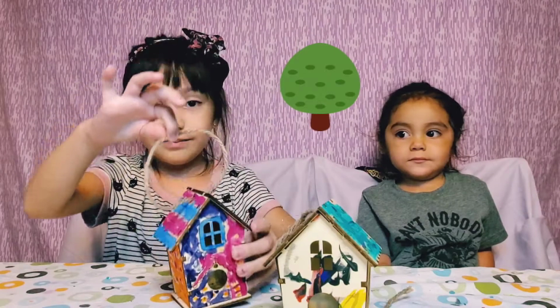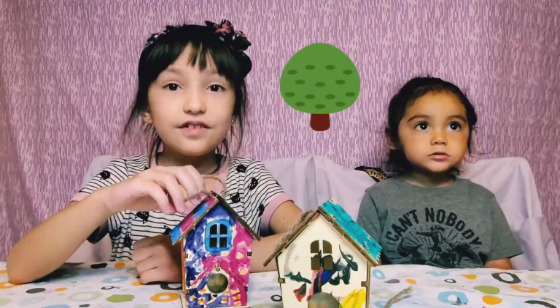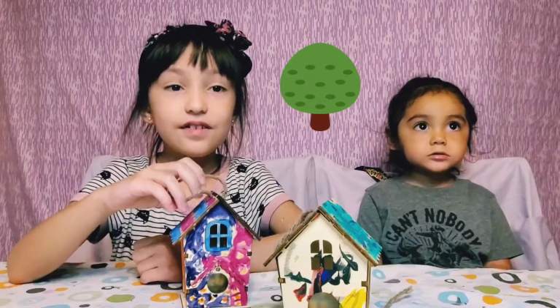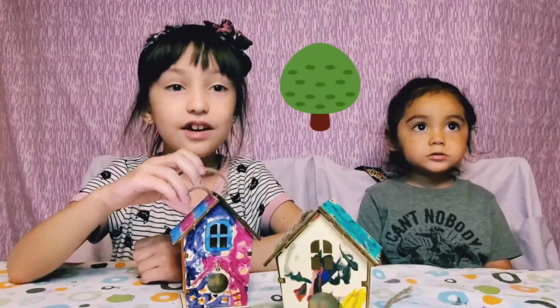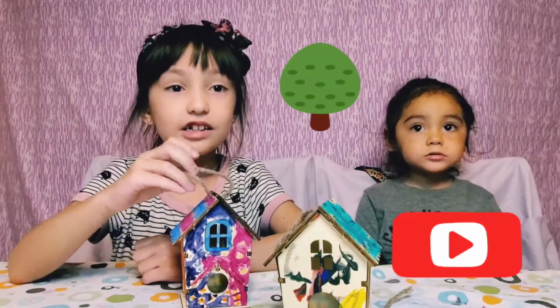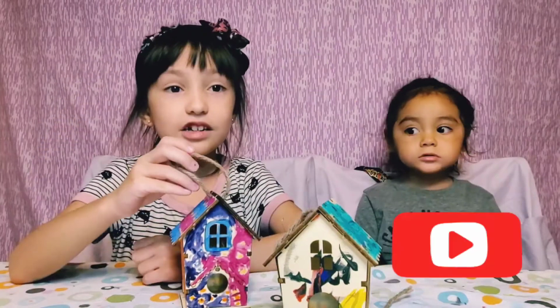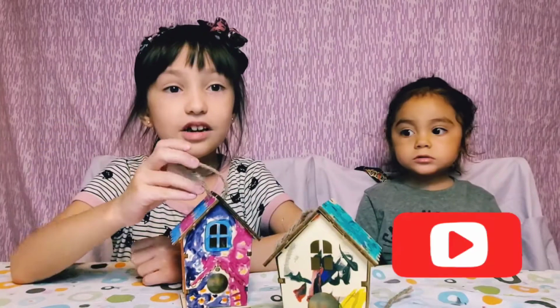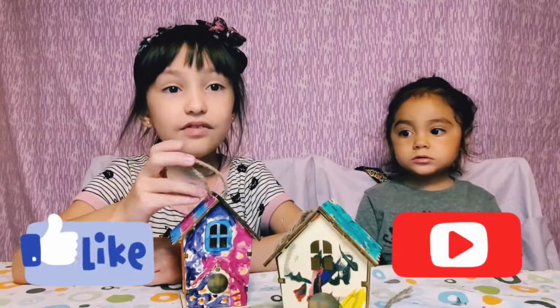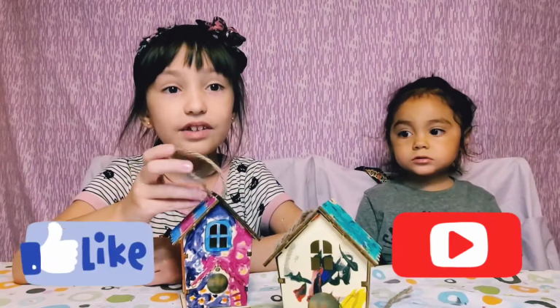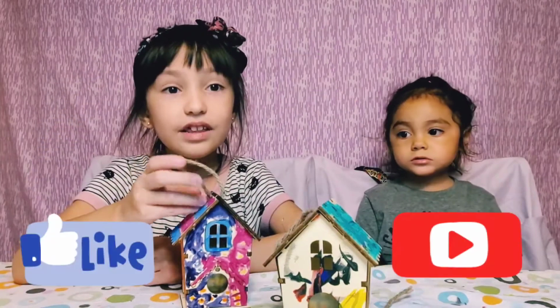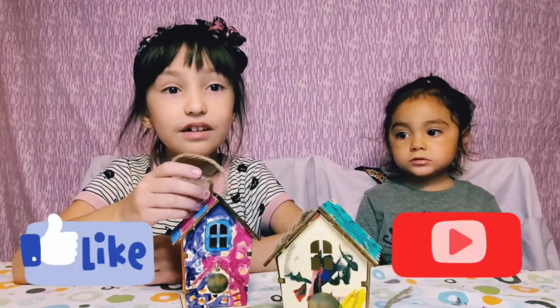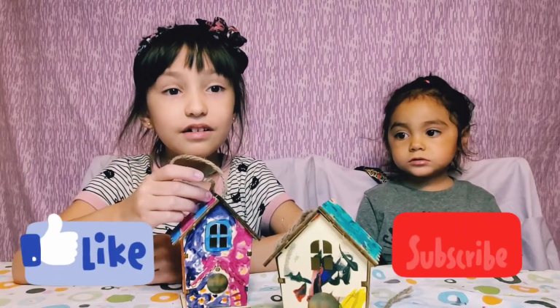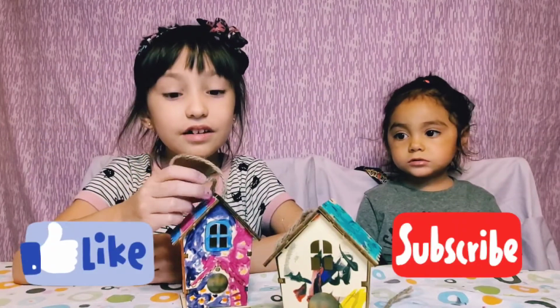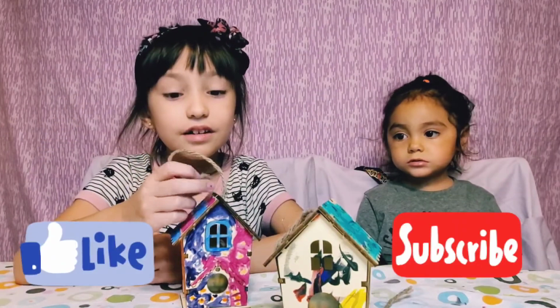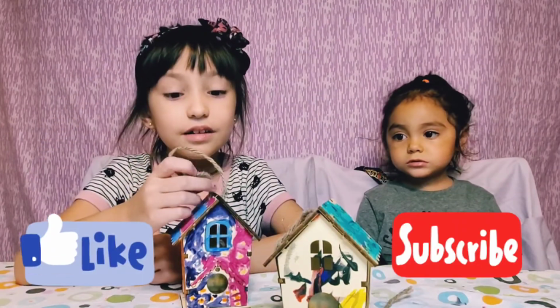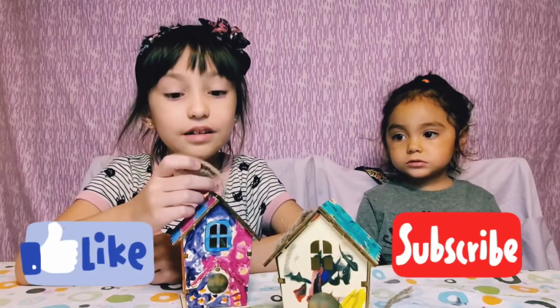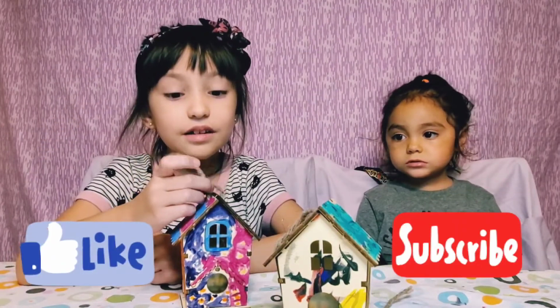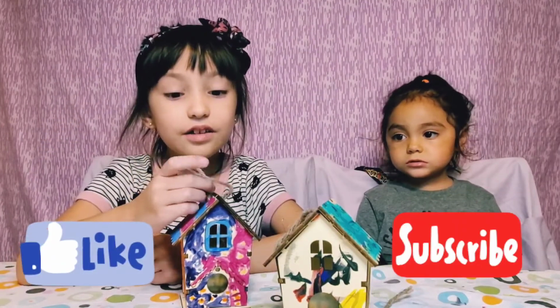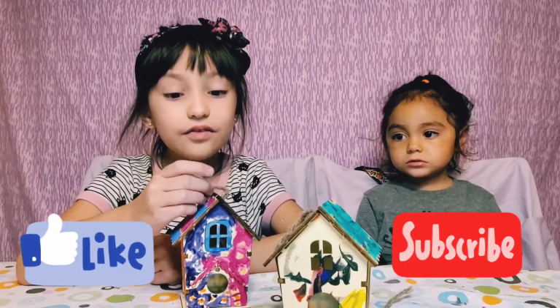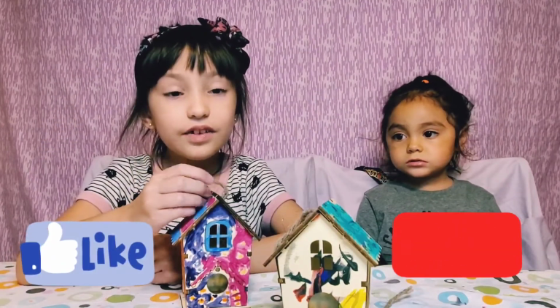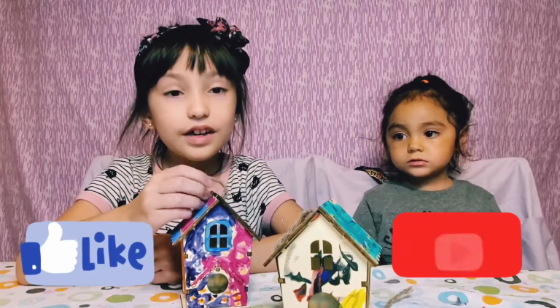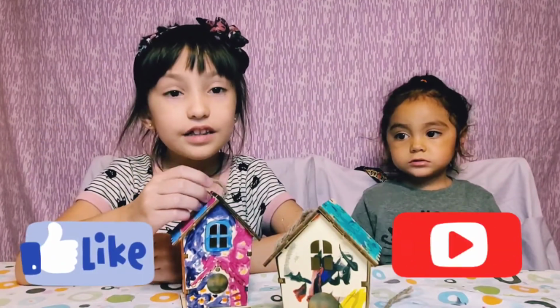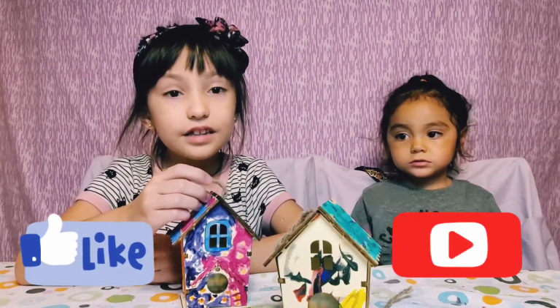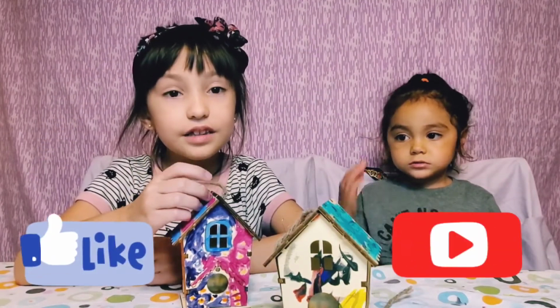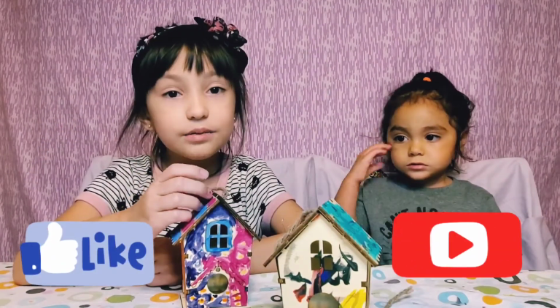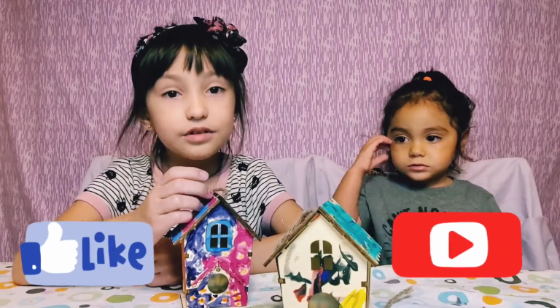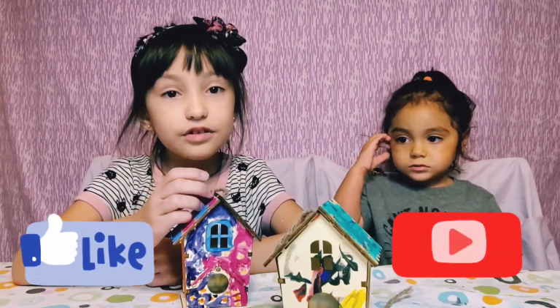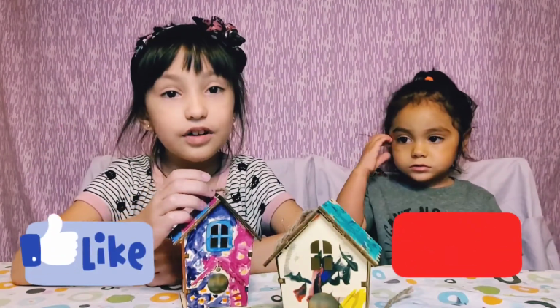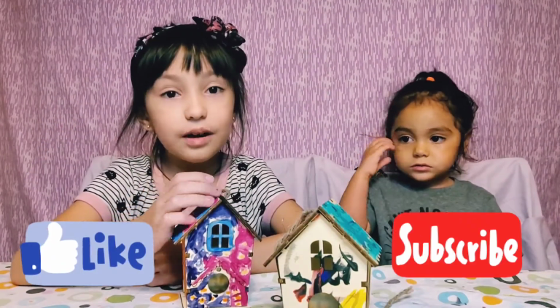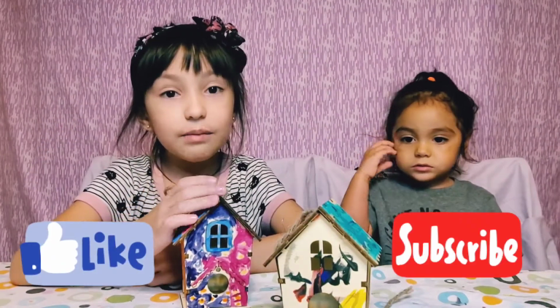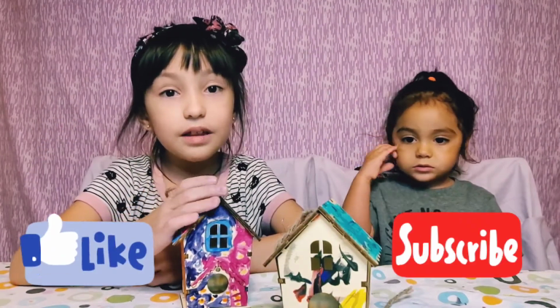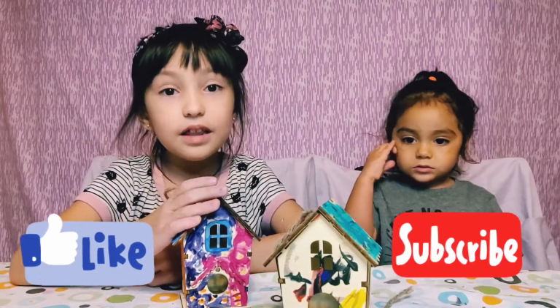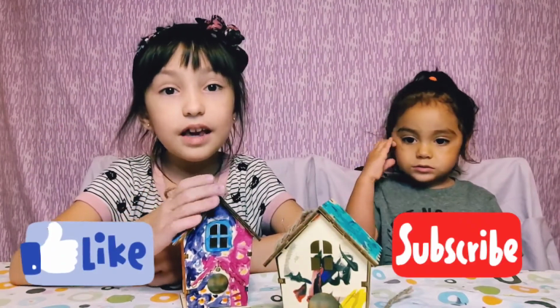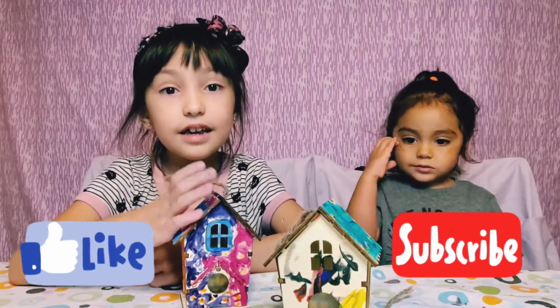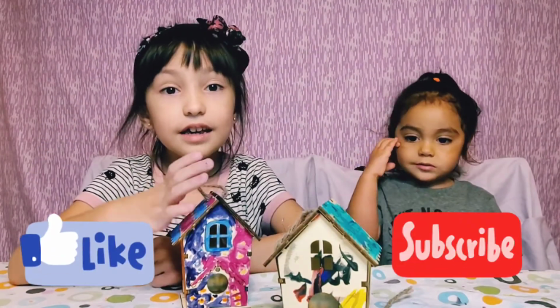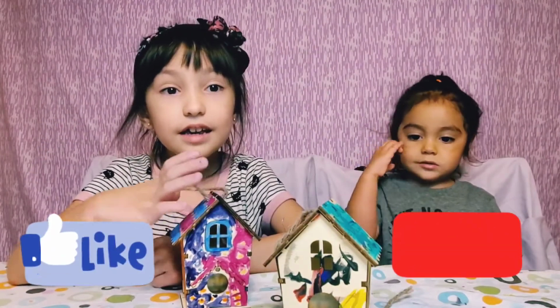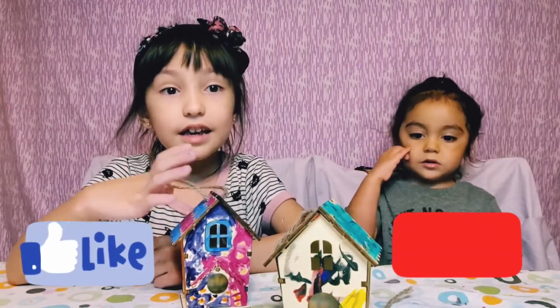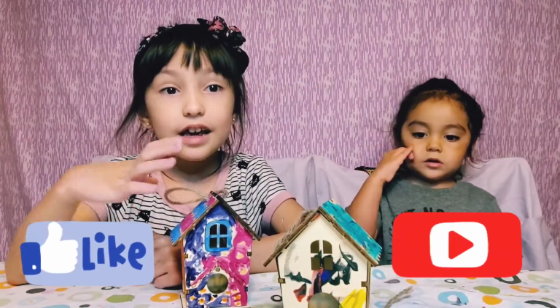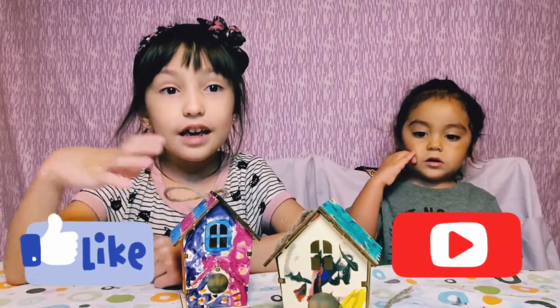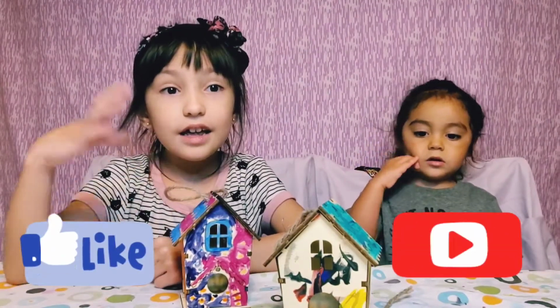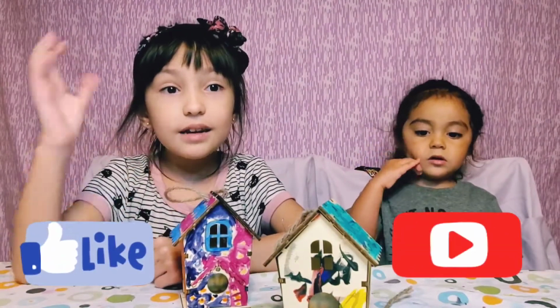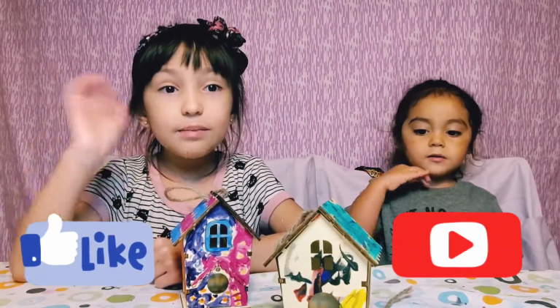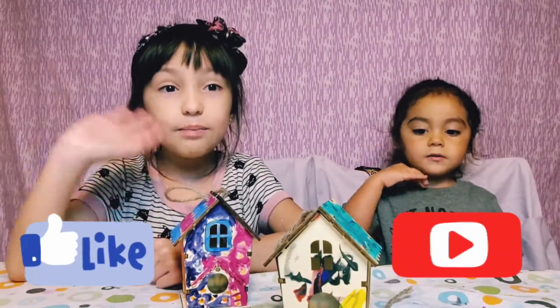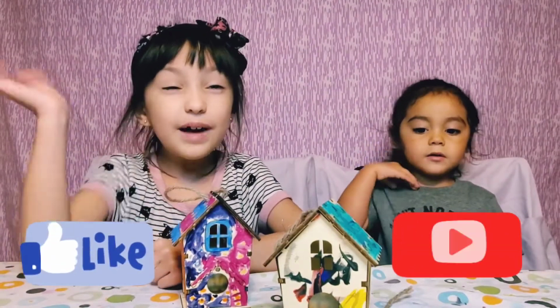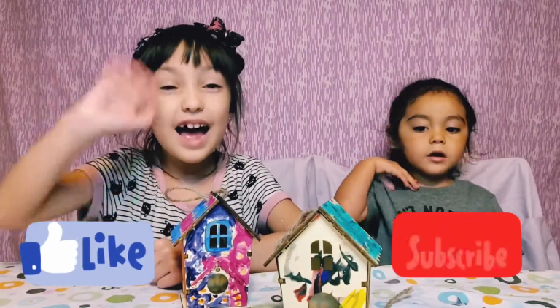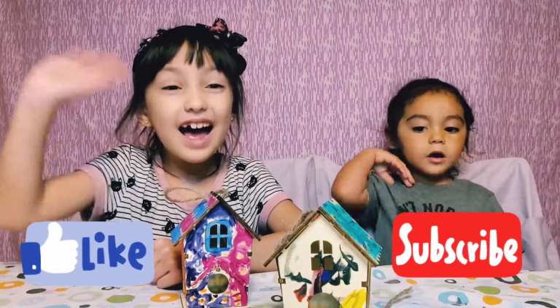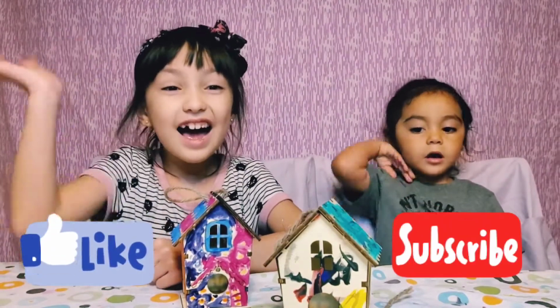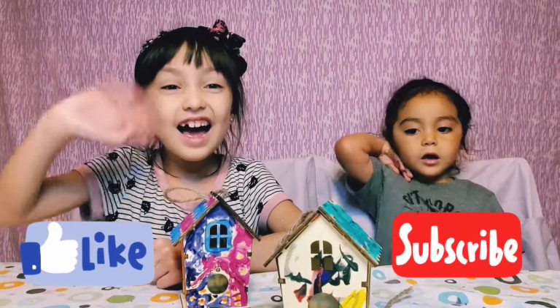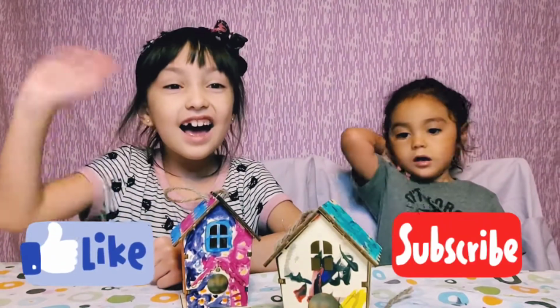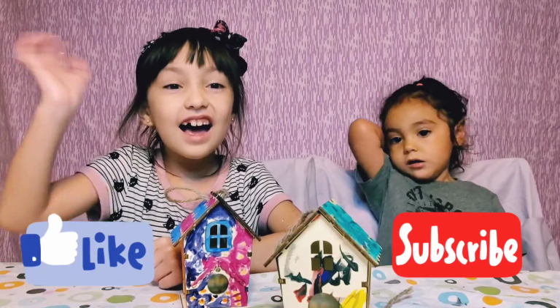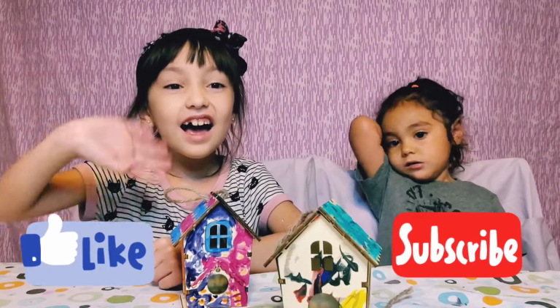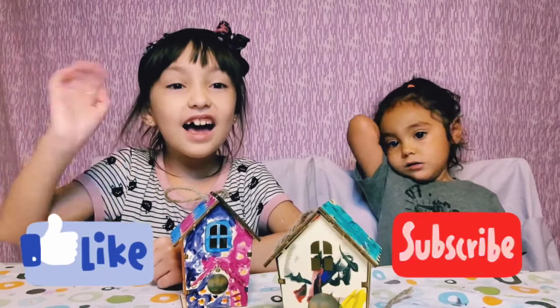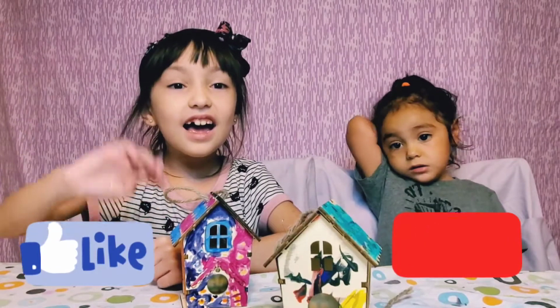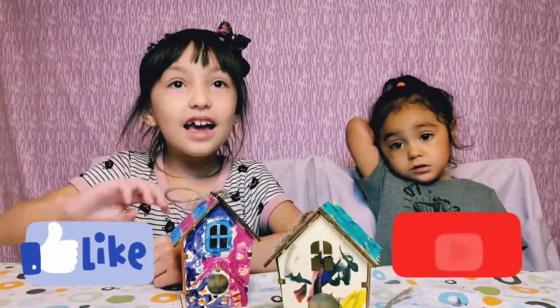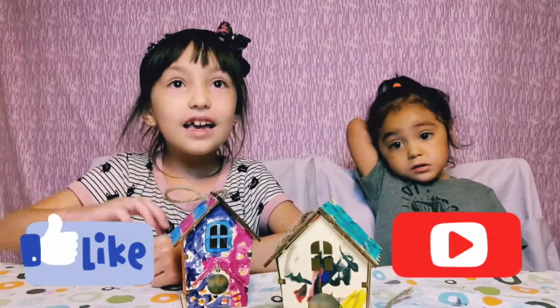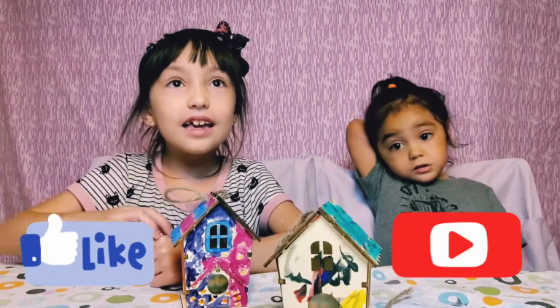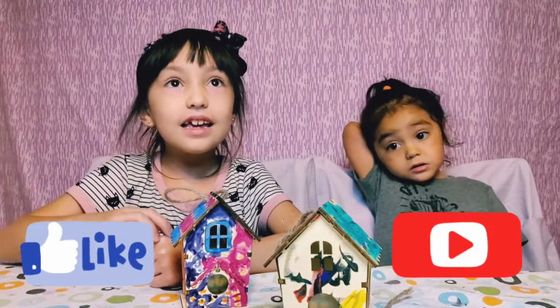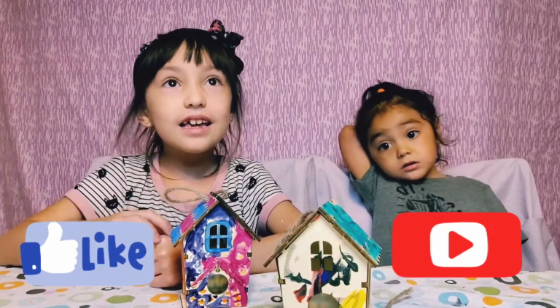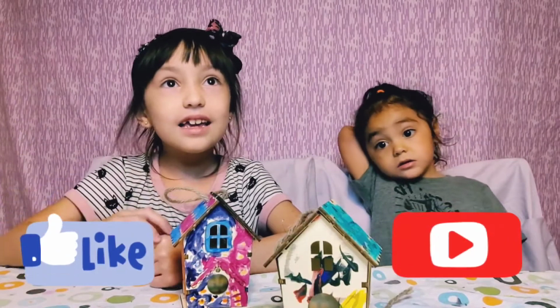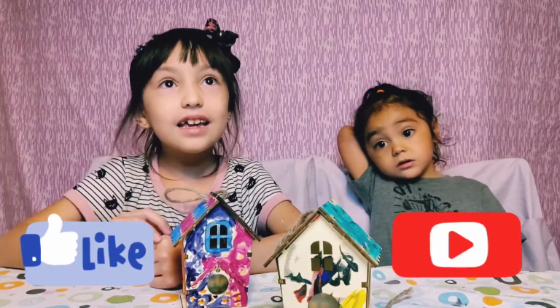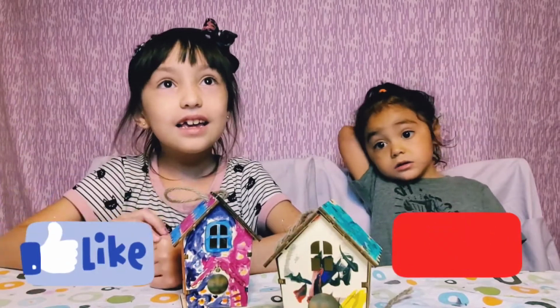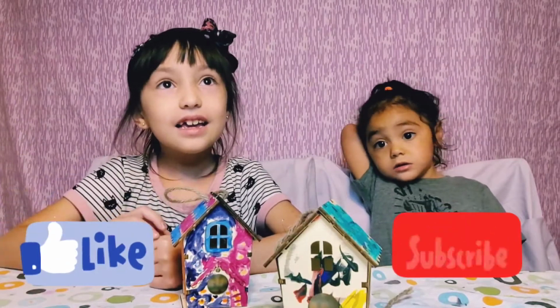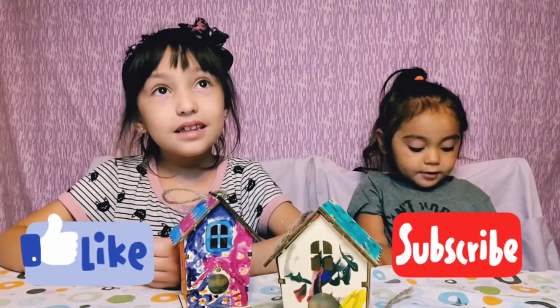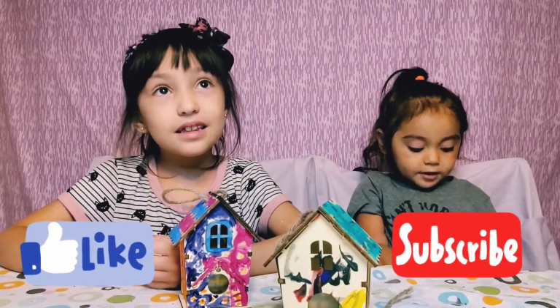If you're watching our video, don't forget to subscribe and like. And bye! Bye!